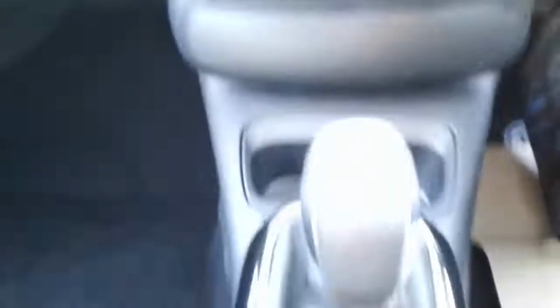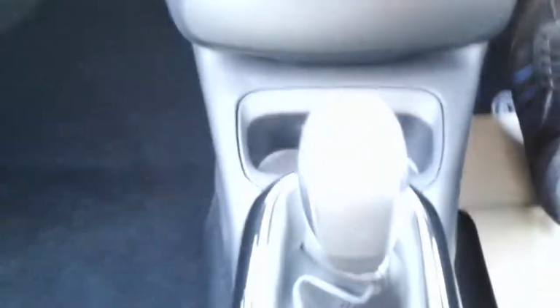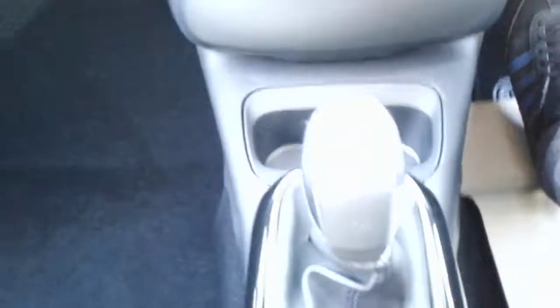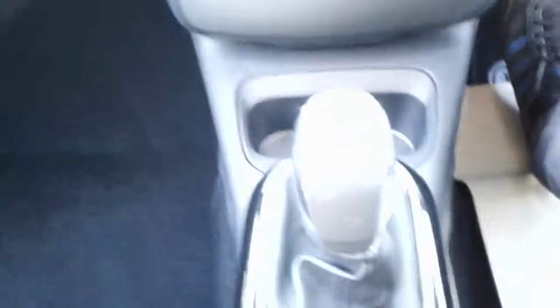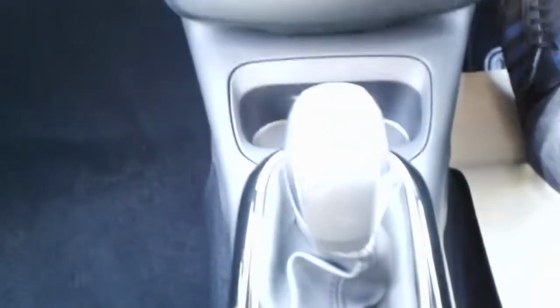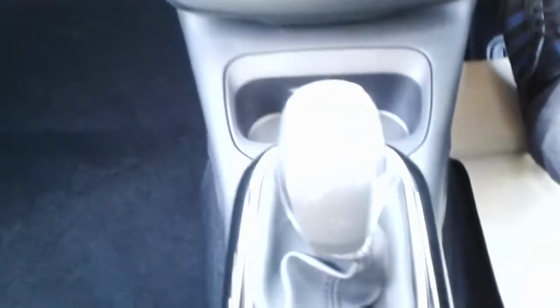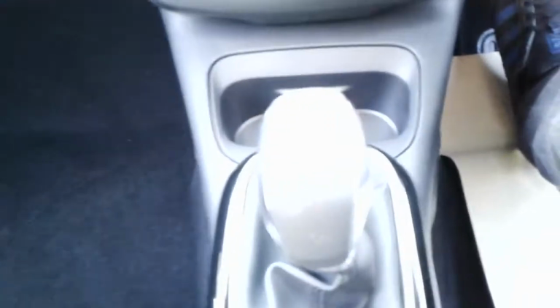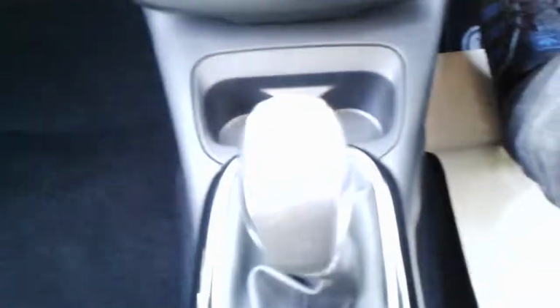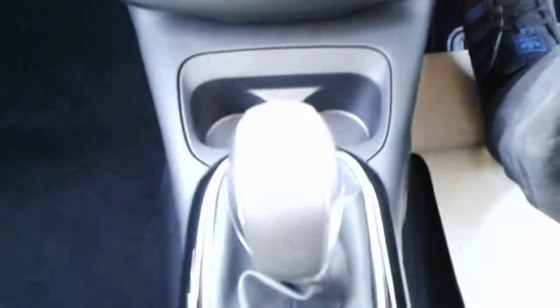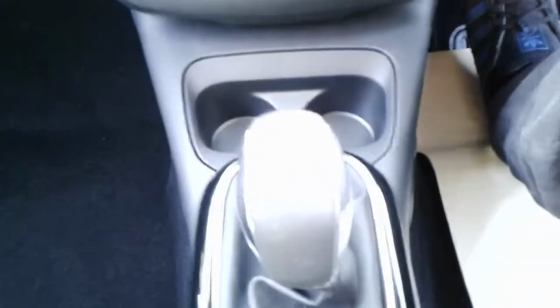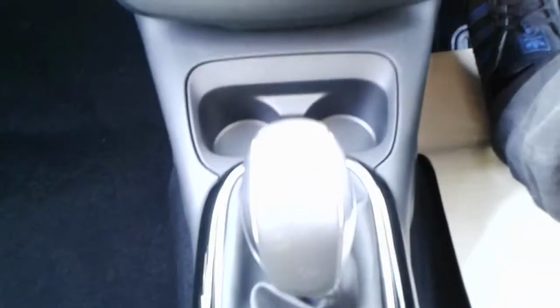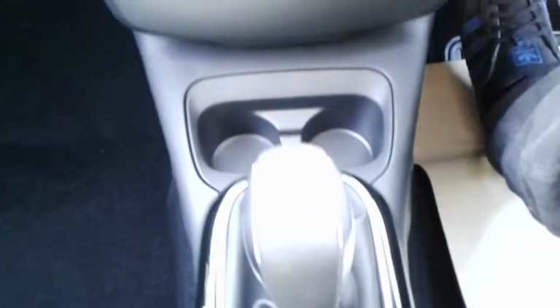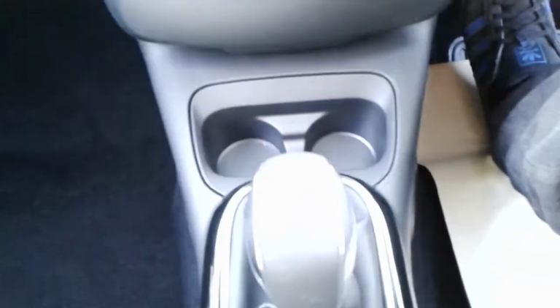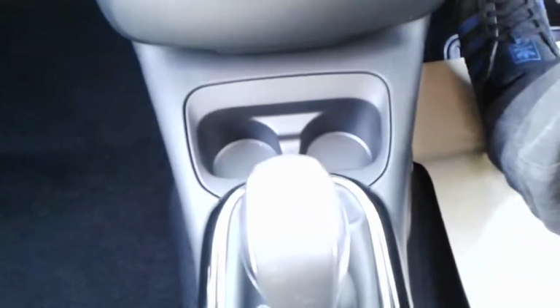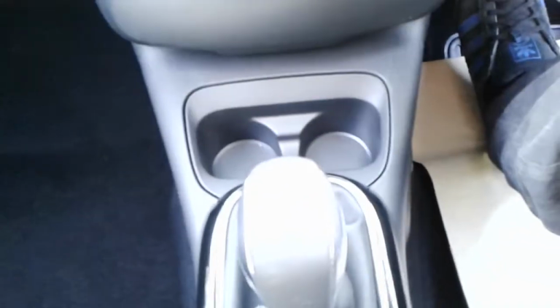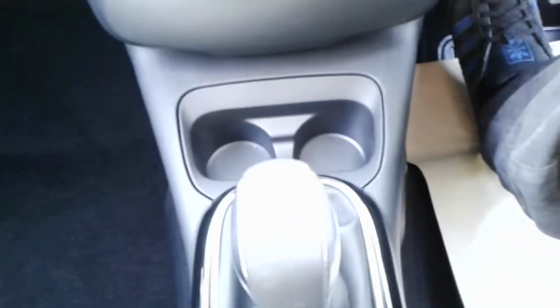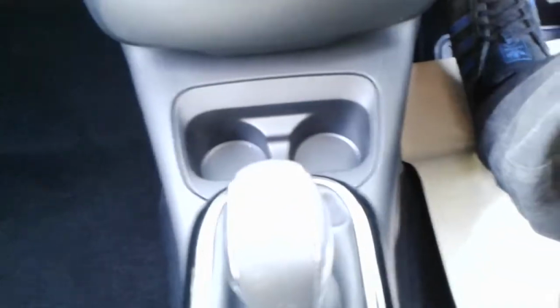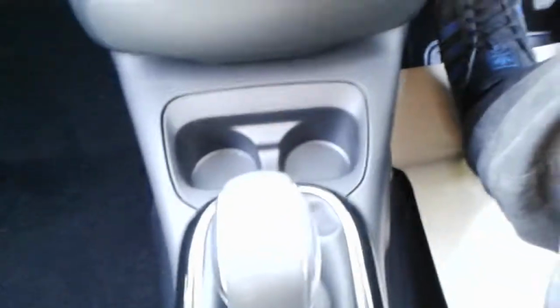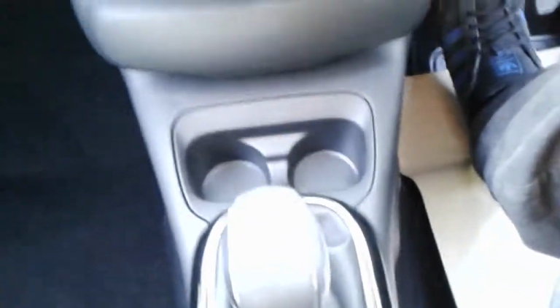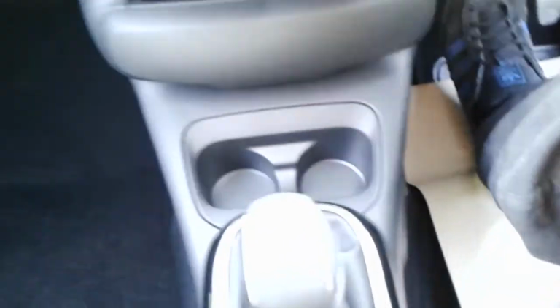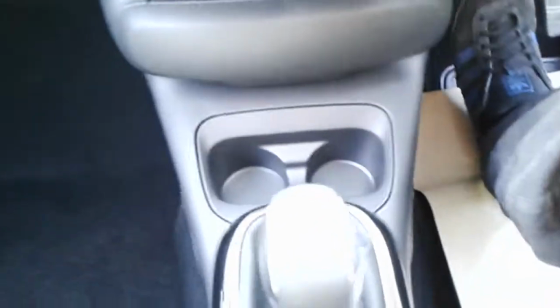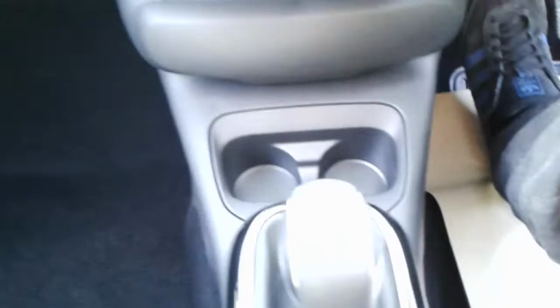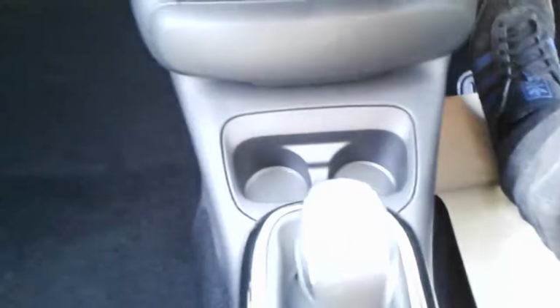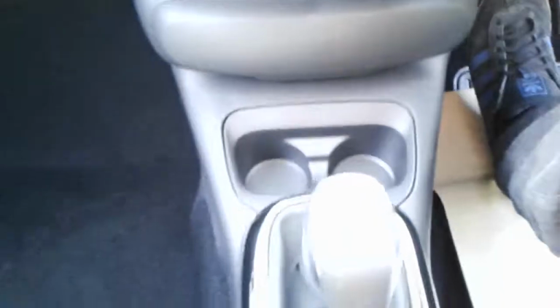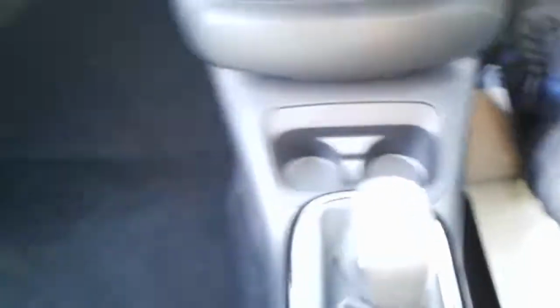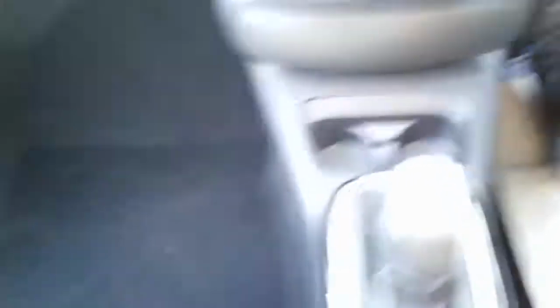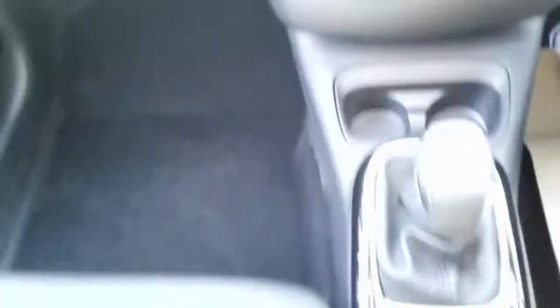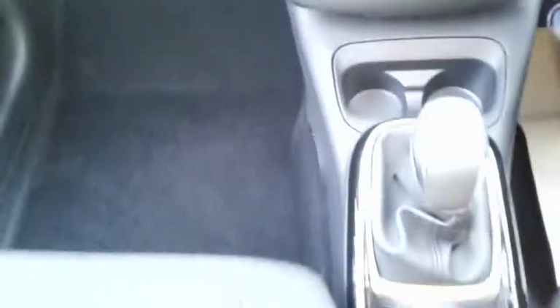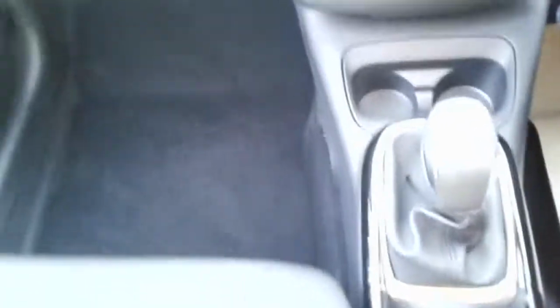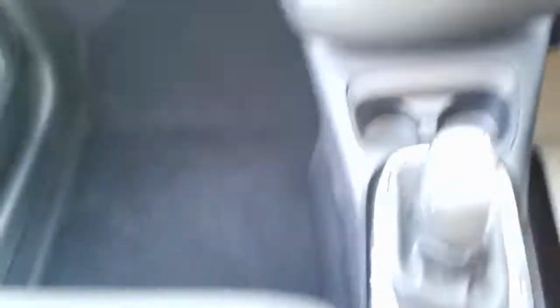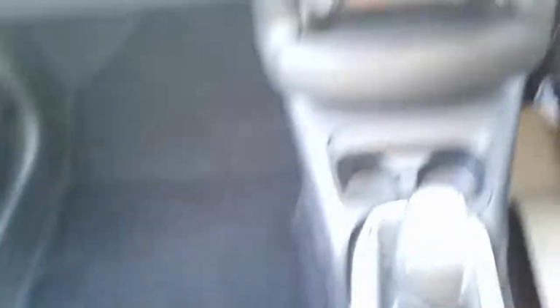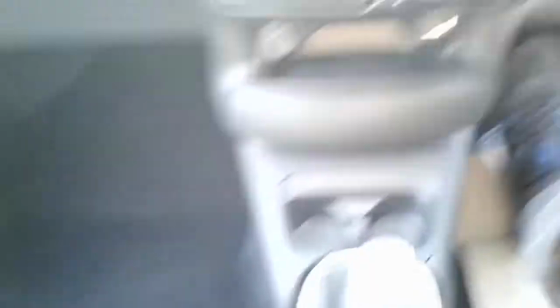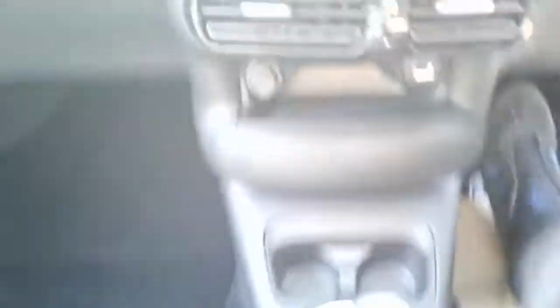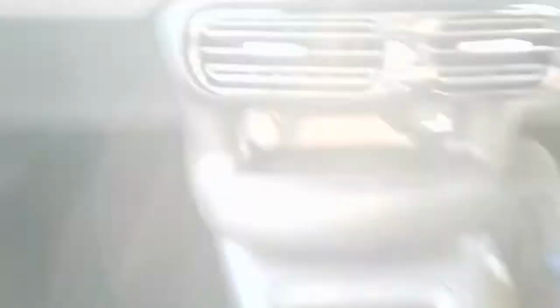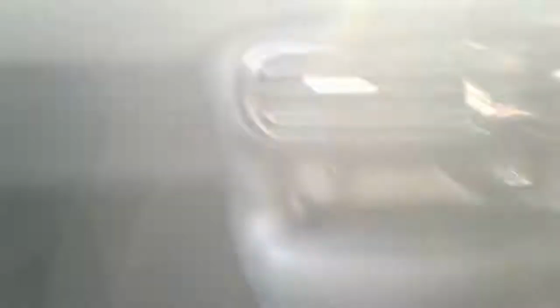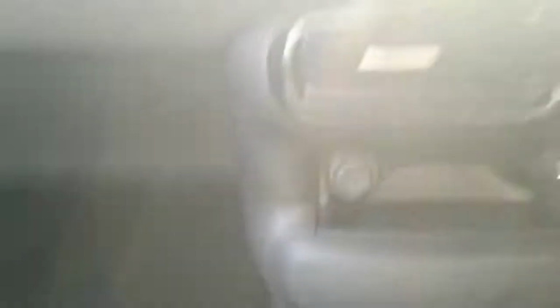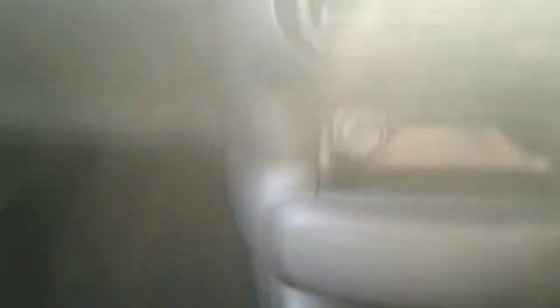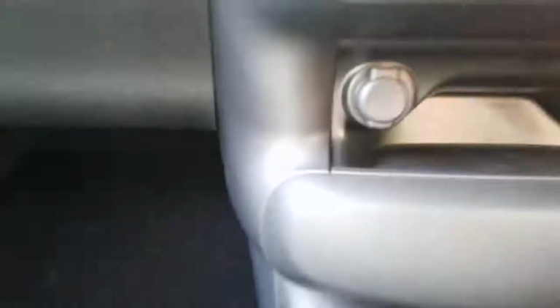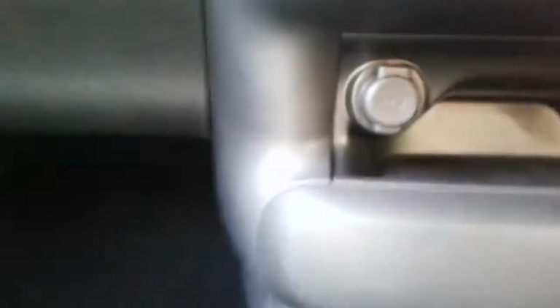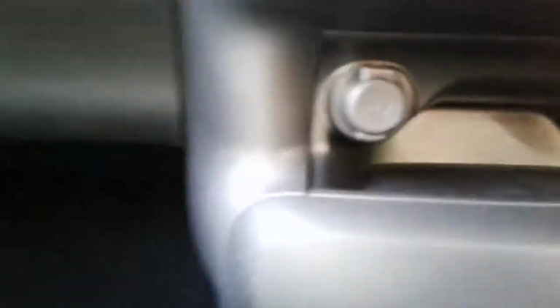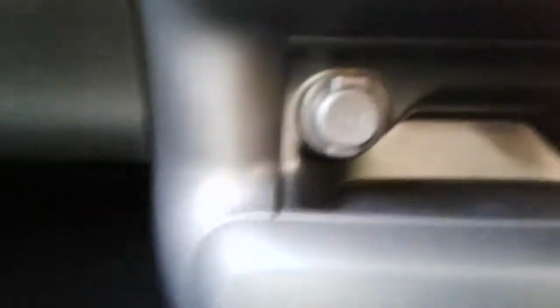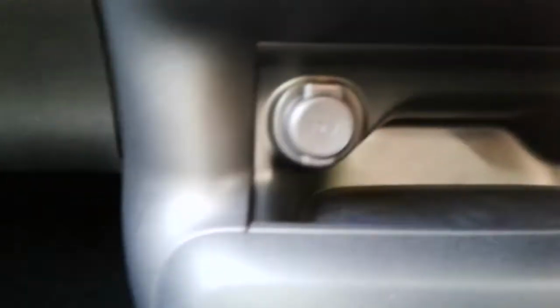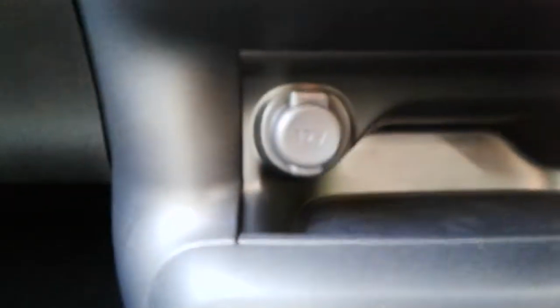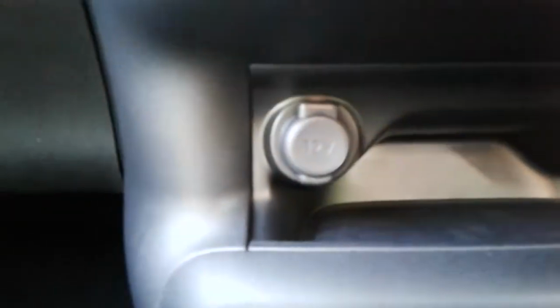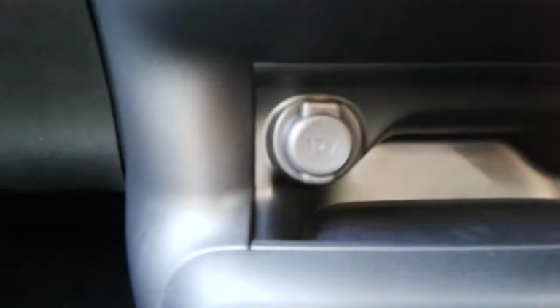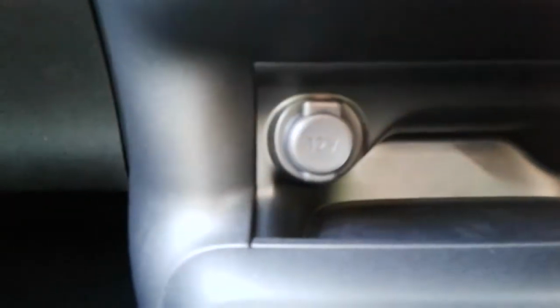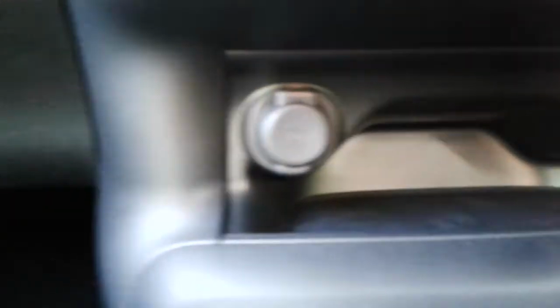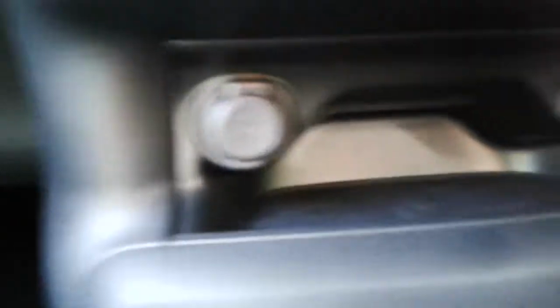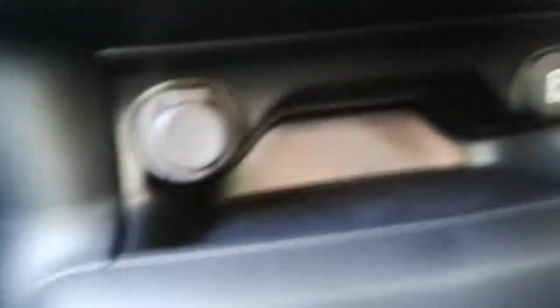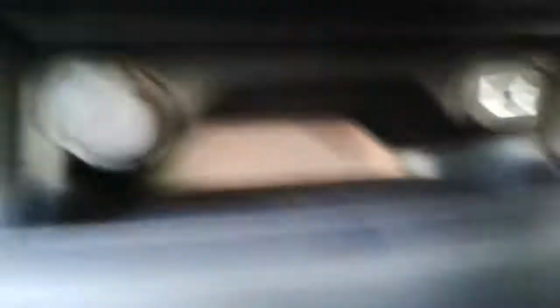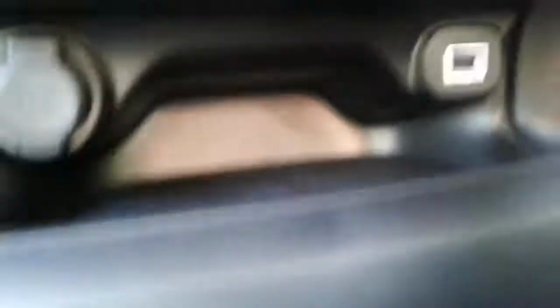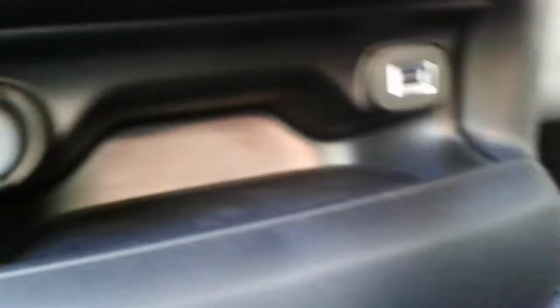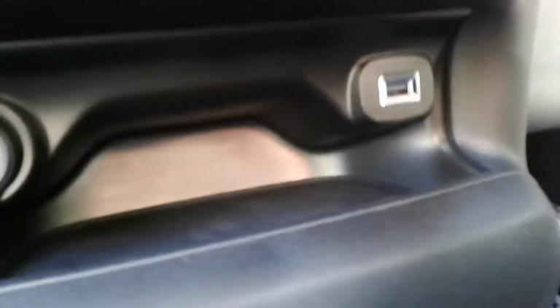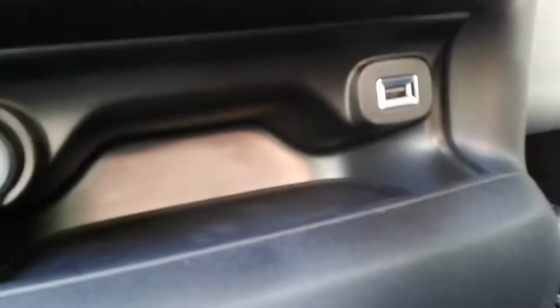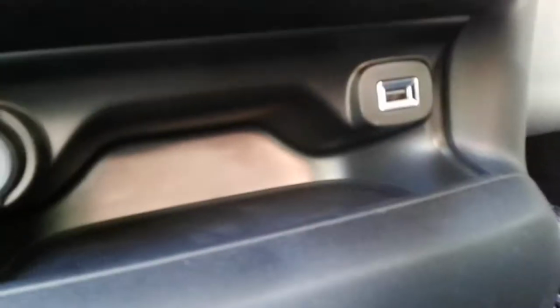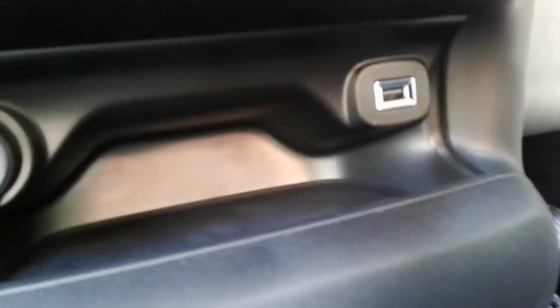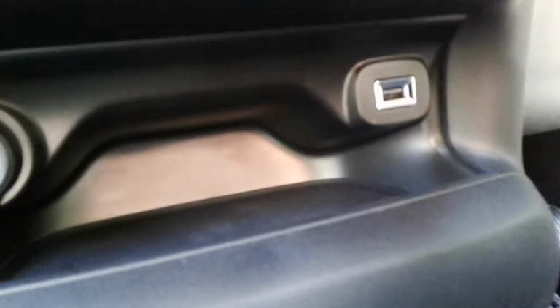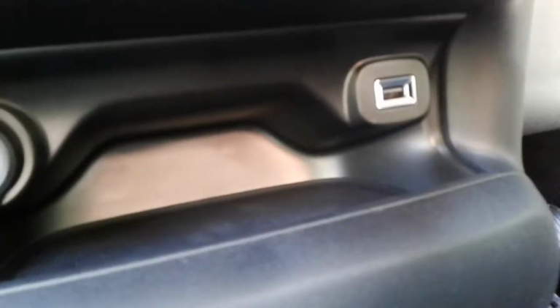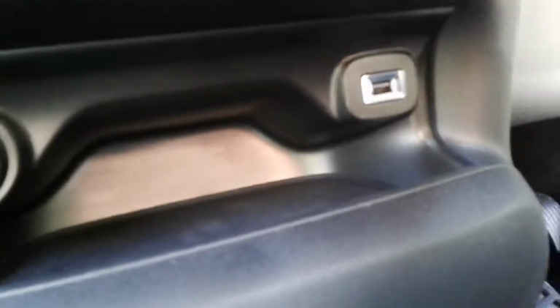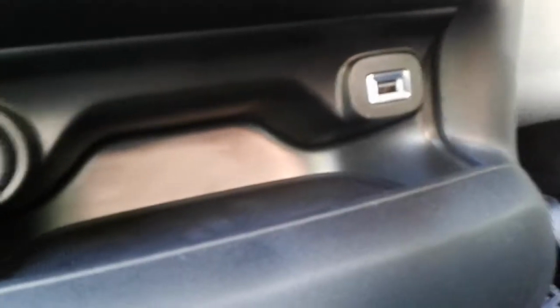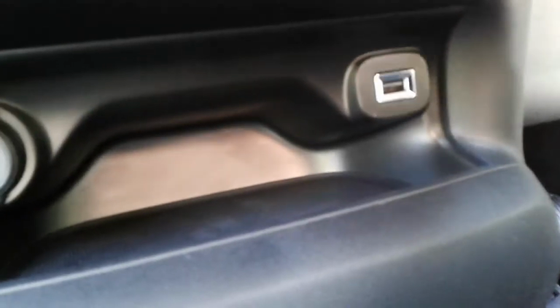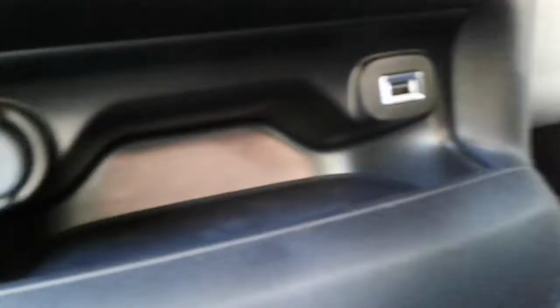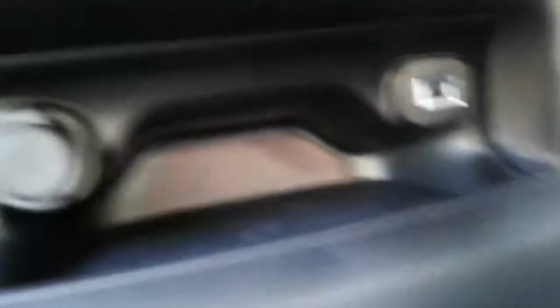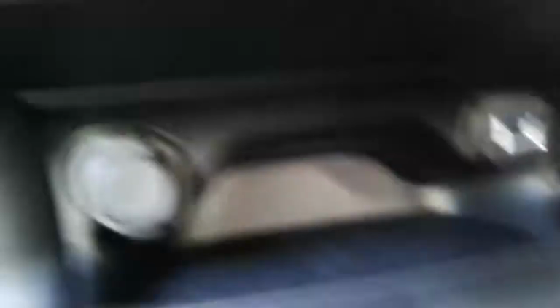It is a five-speed manual gearbox and there is a 12-volt outlet and a USB port.